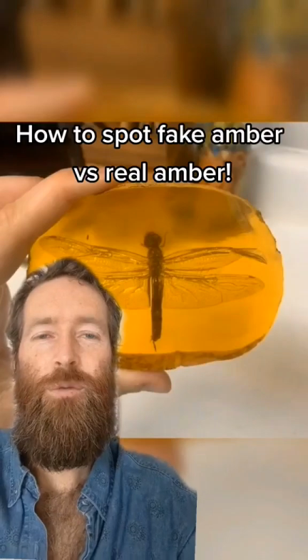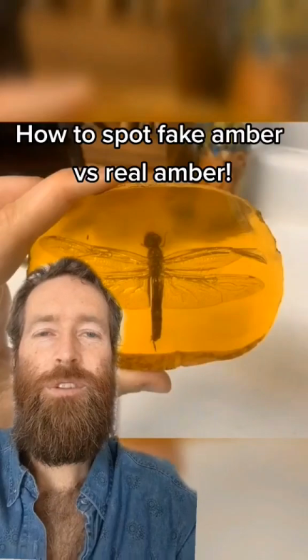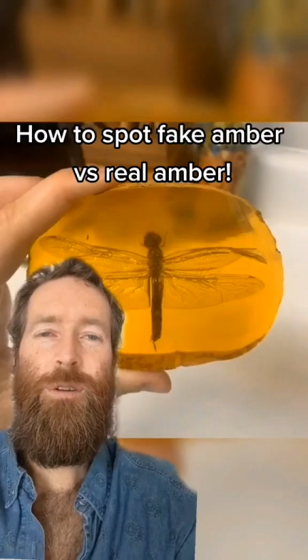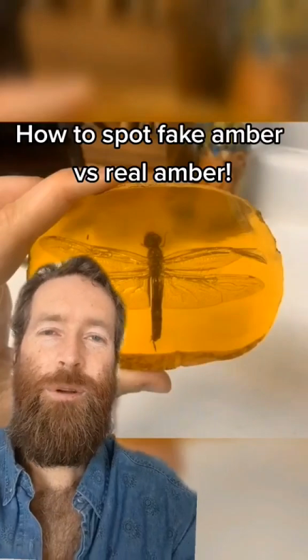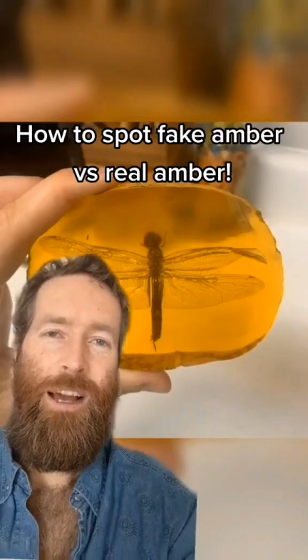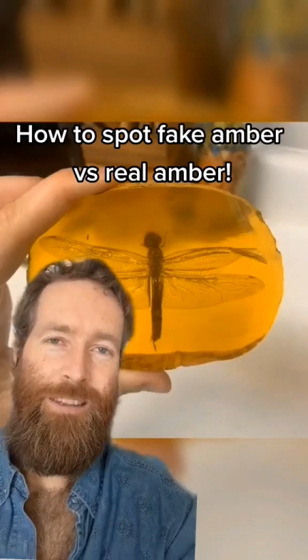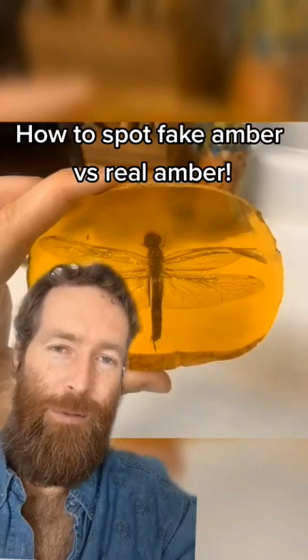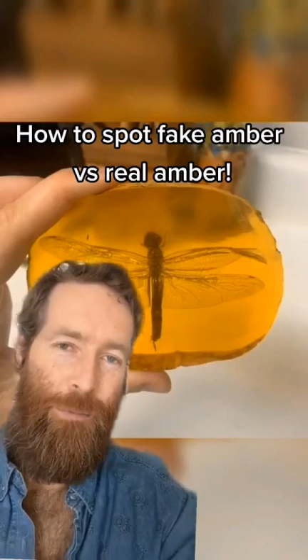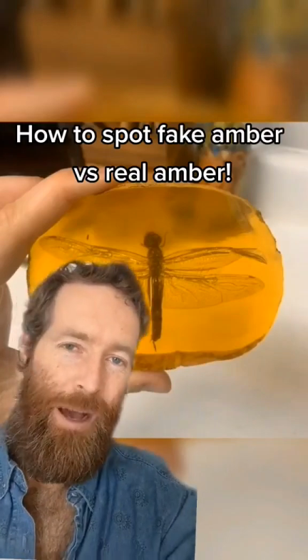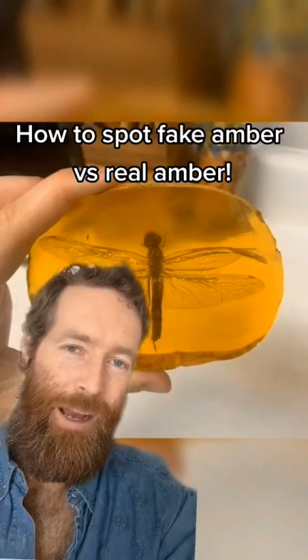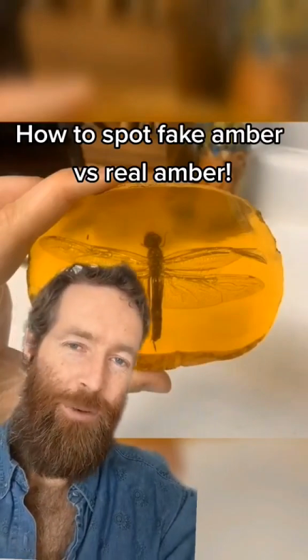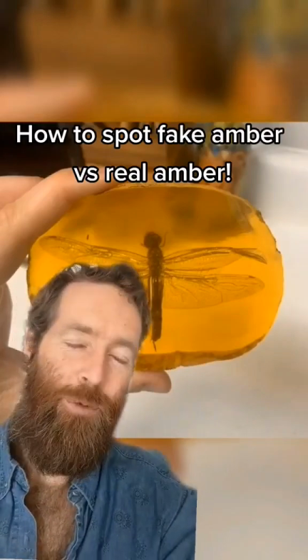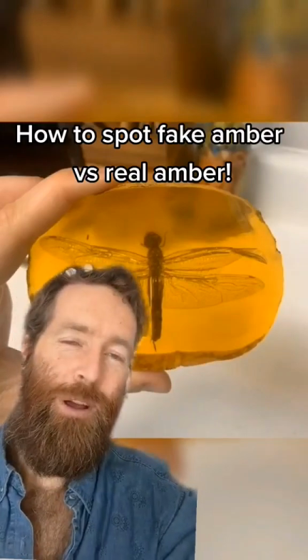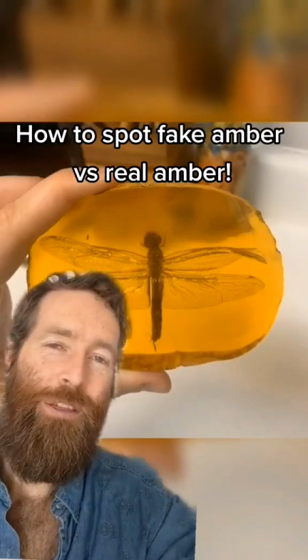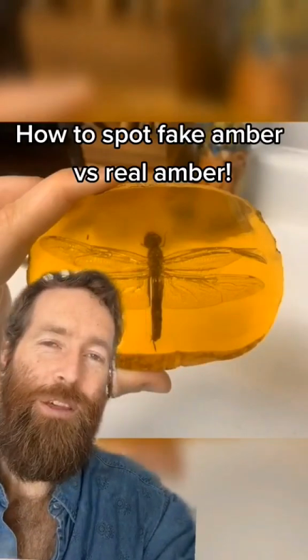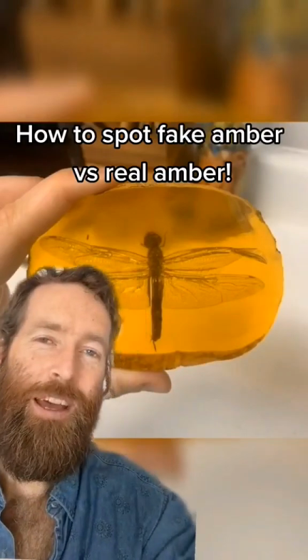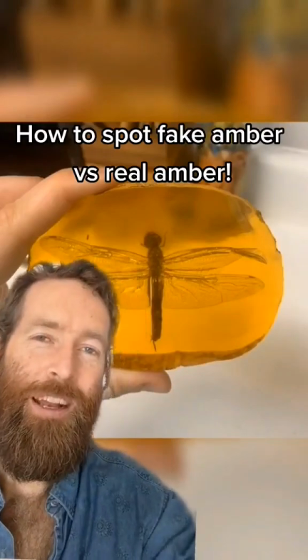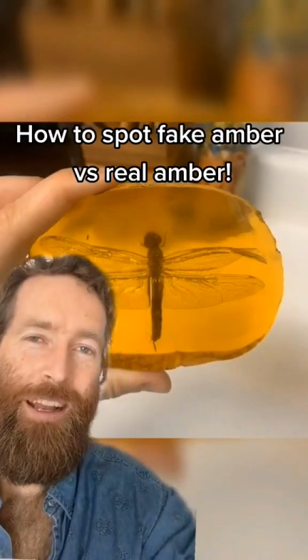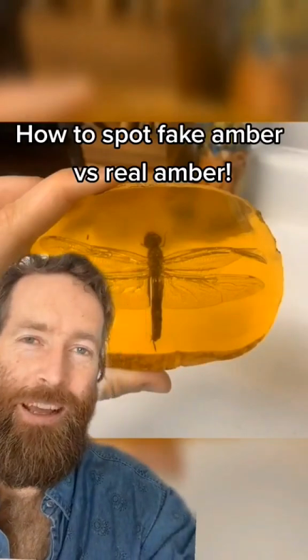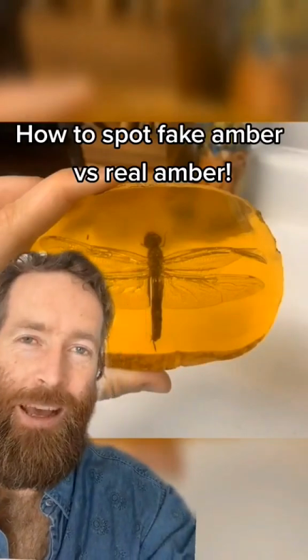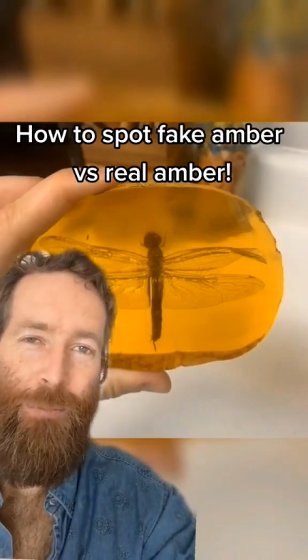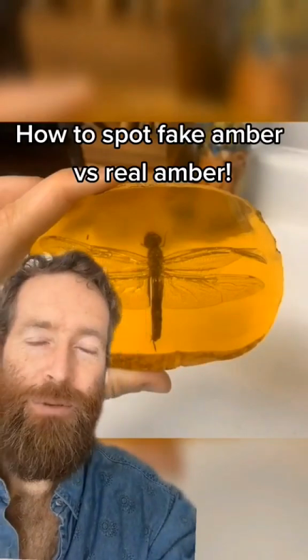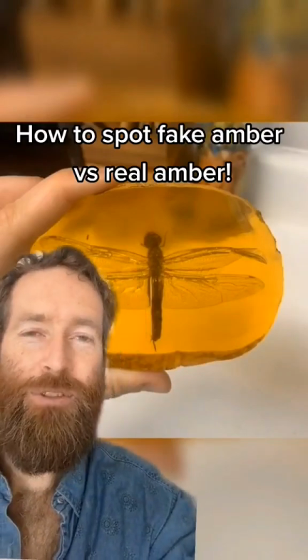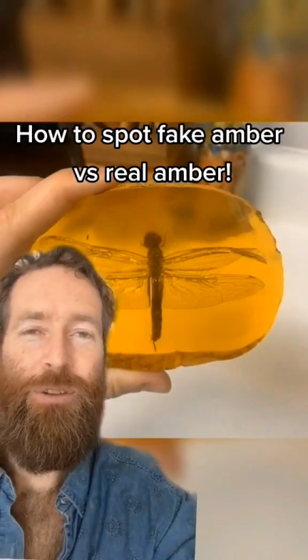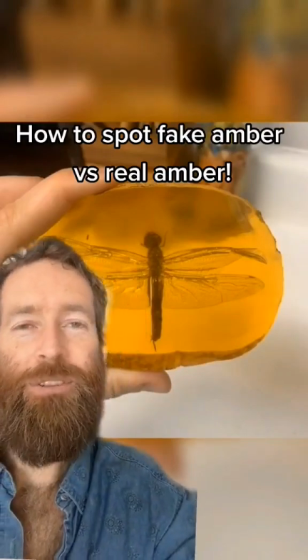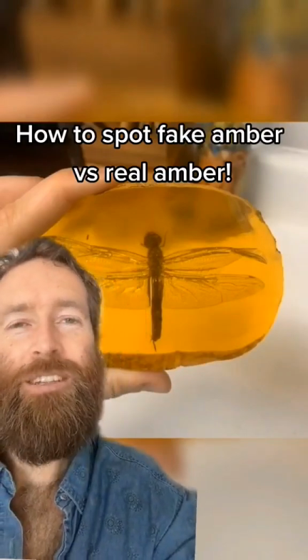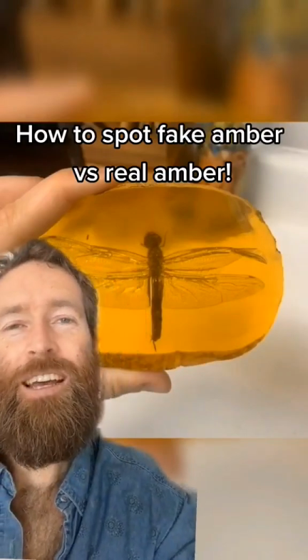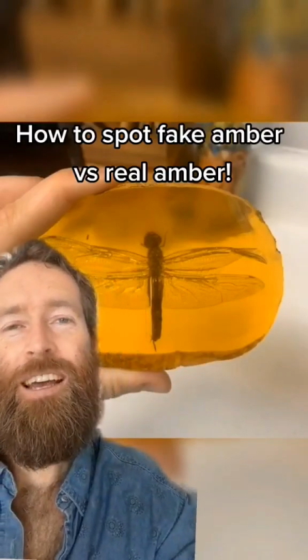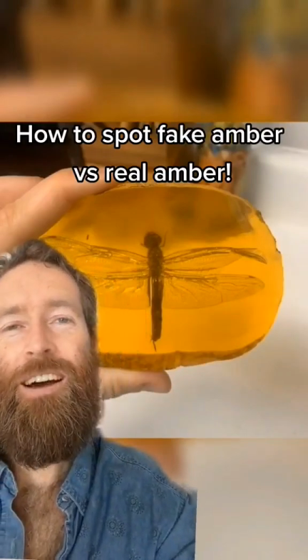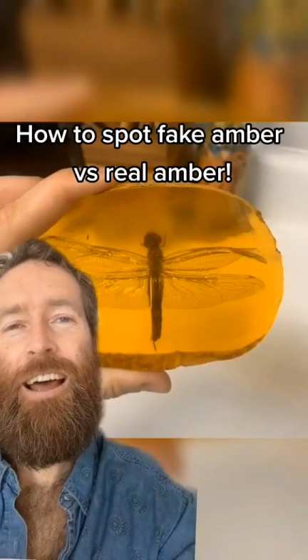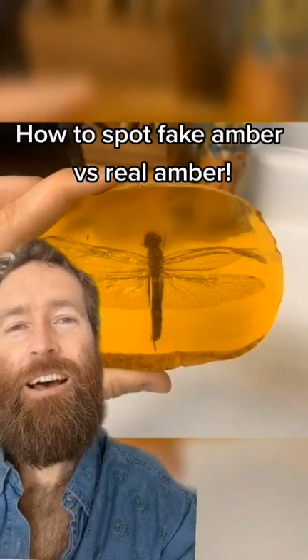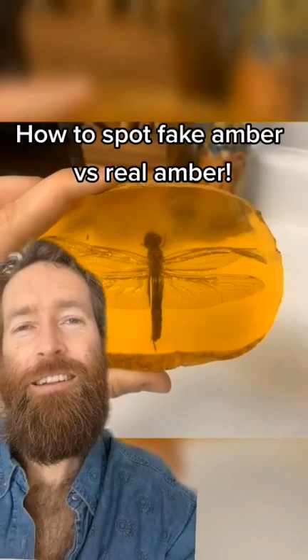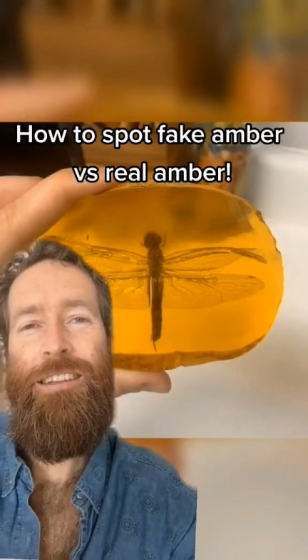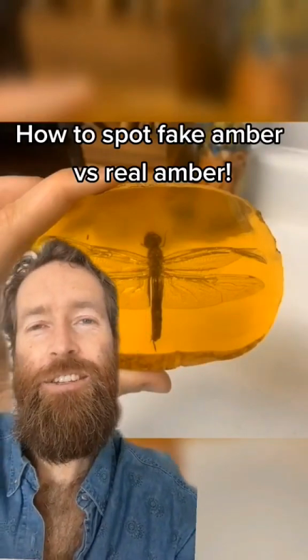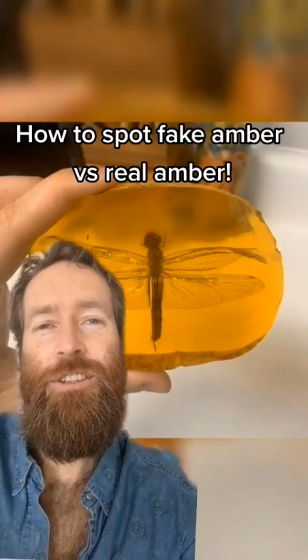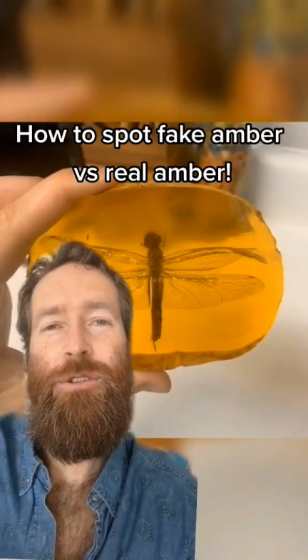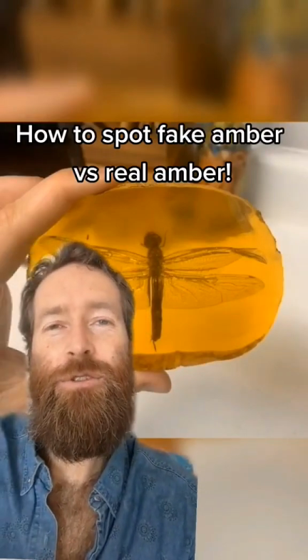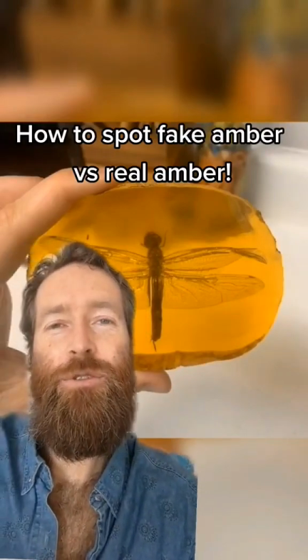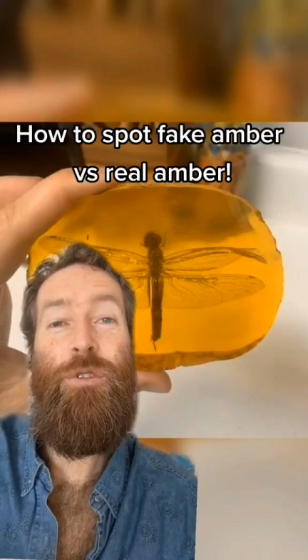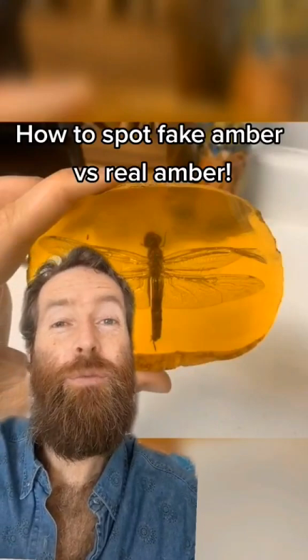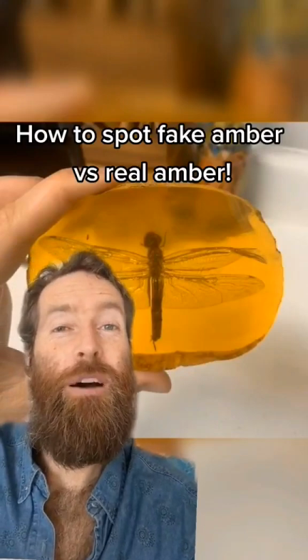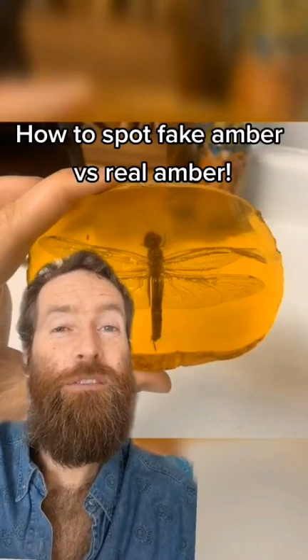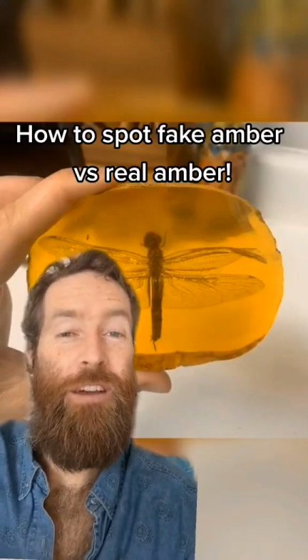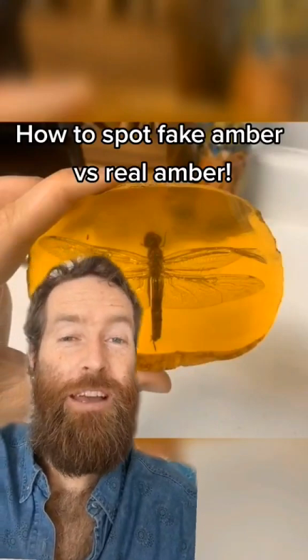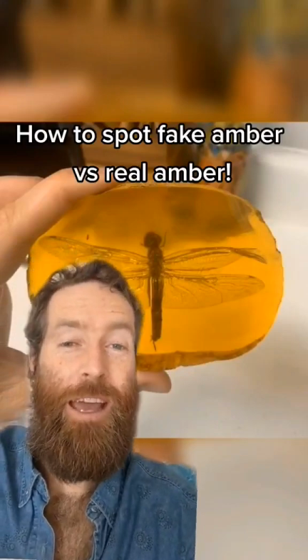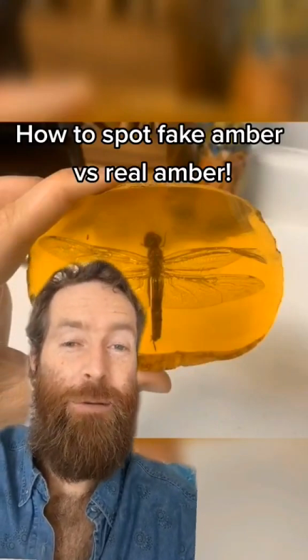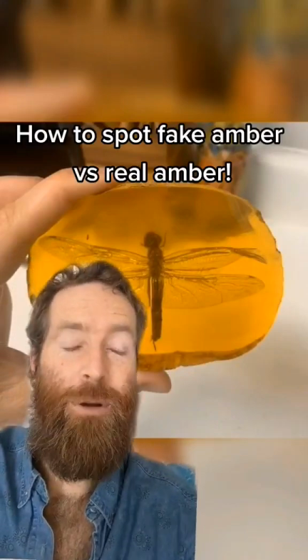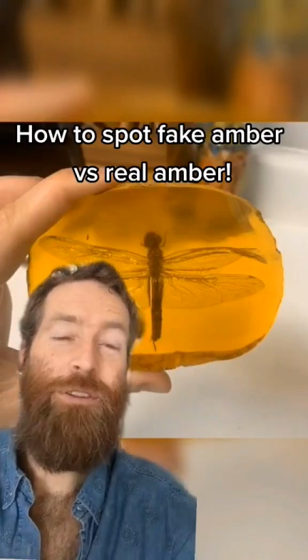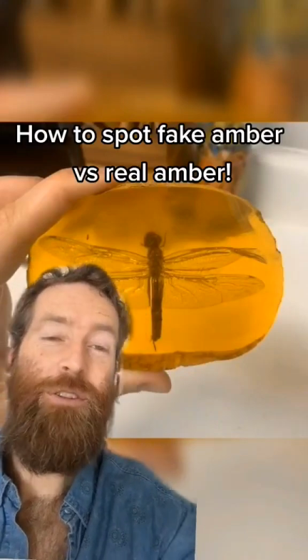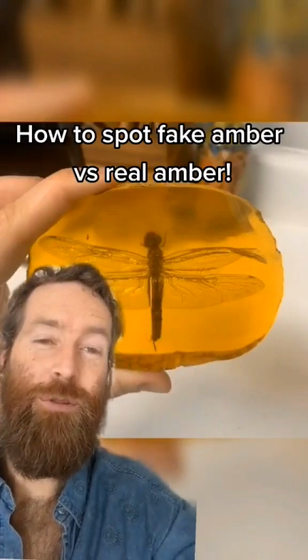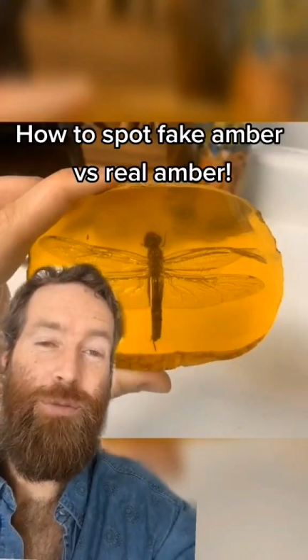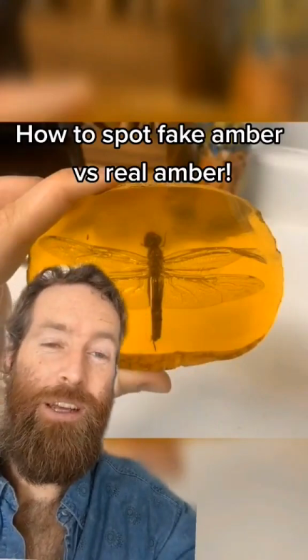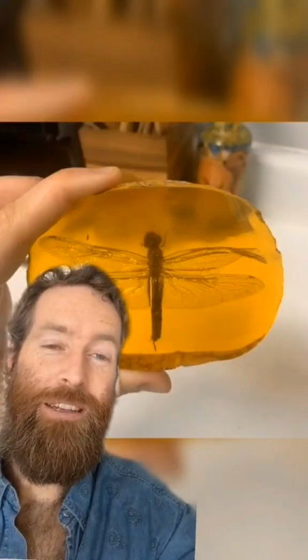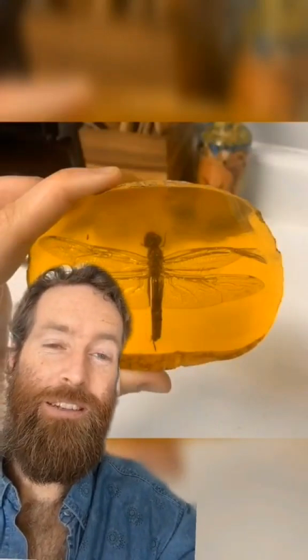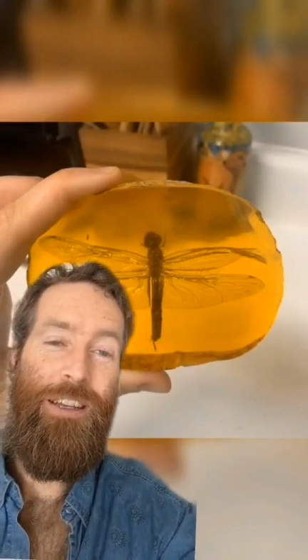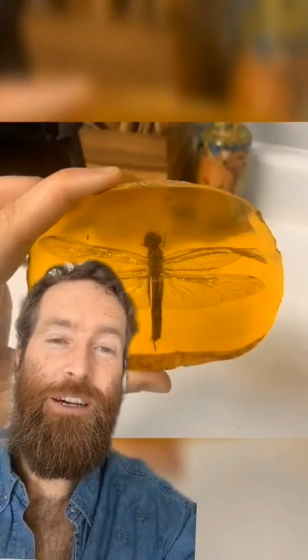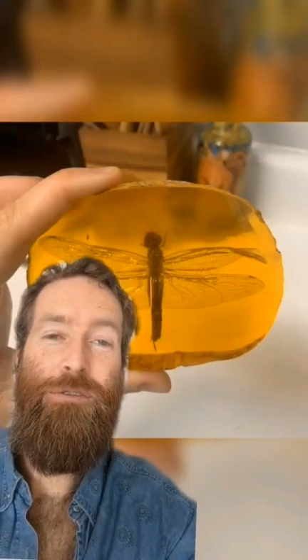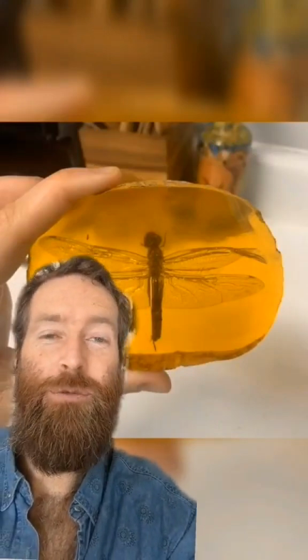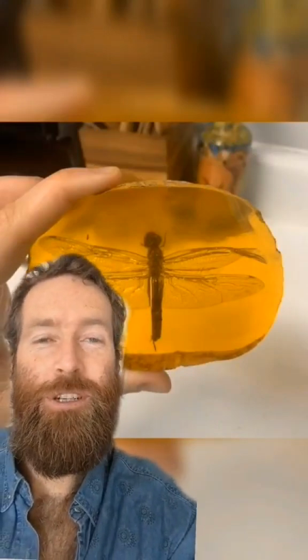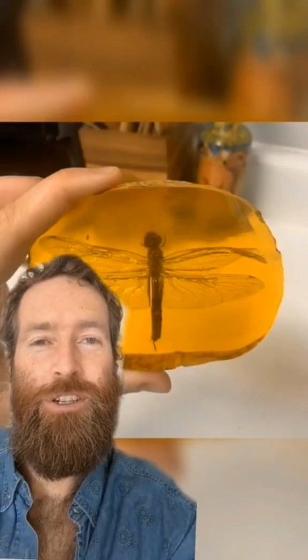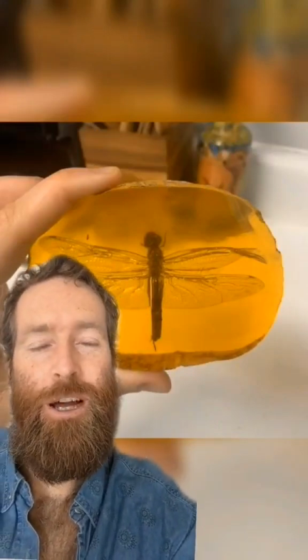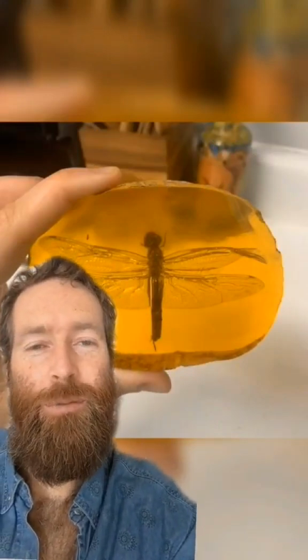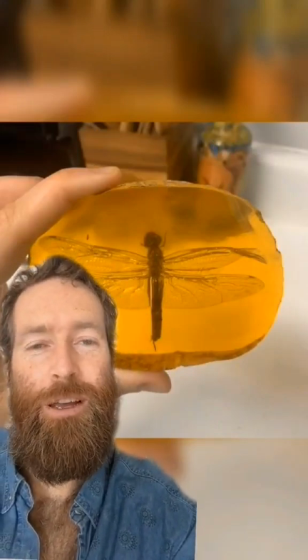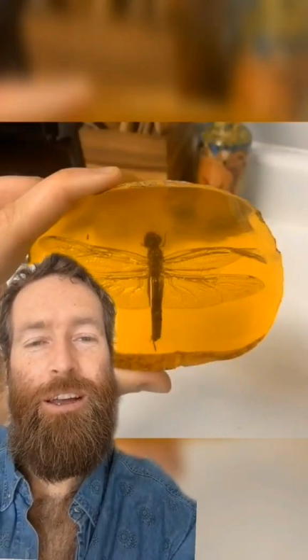What's up guys, I'm back with an episode today on how to teach you to spot fake amber so you can protect yourself when you're shopping.